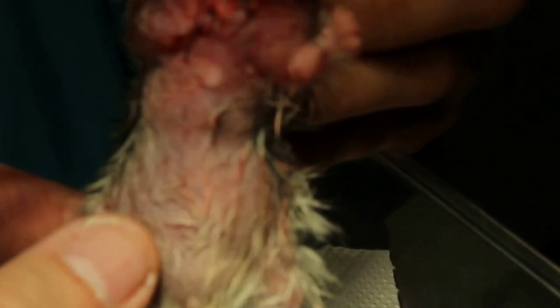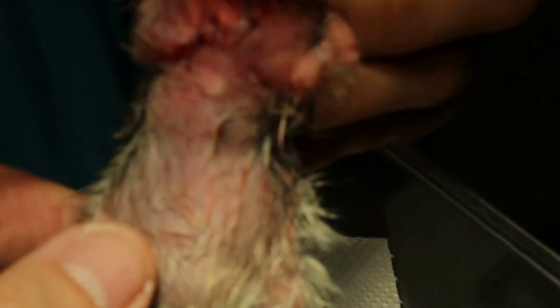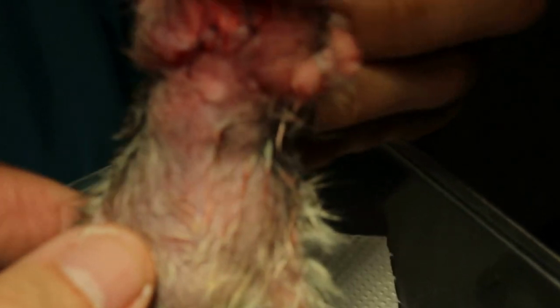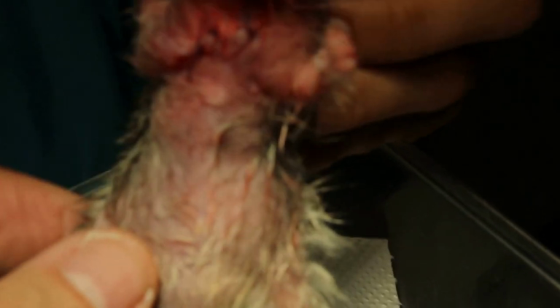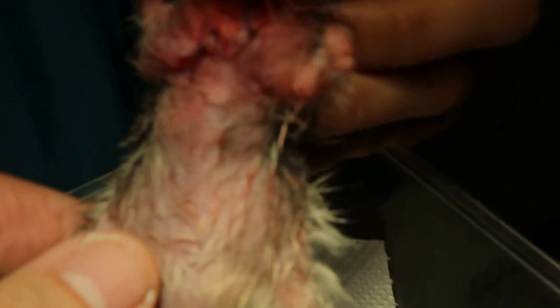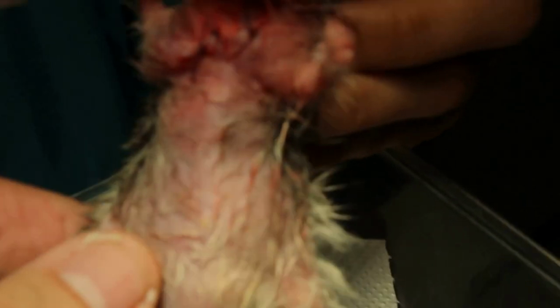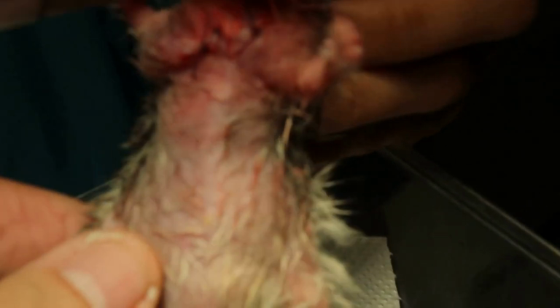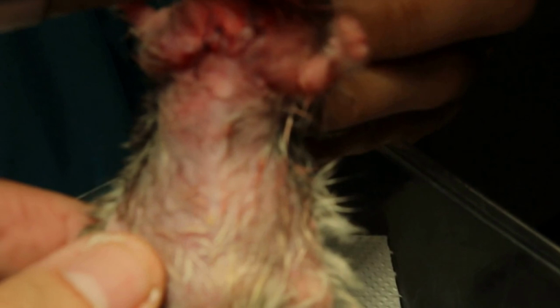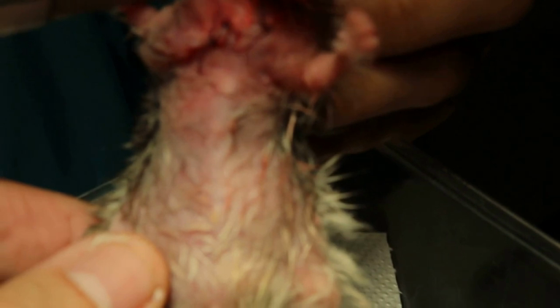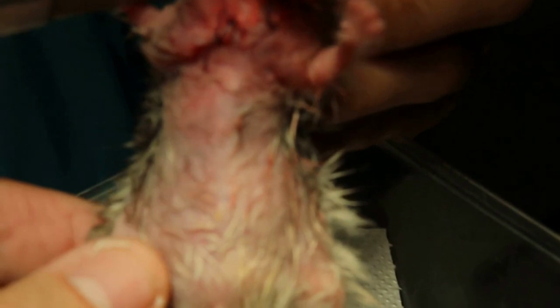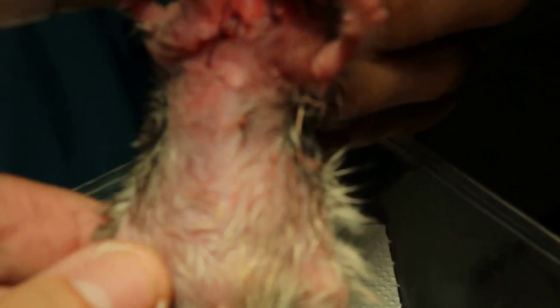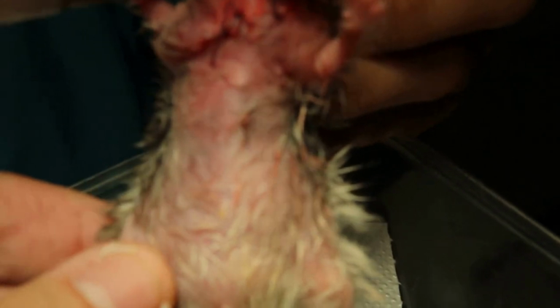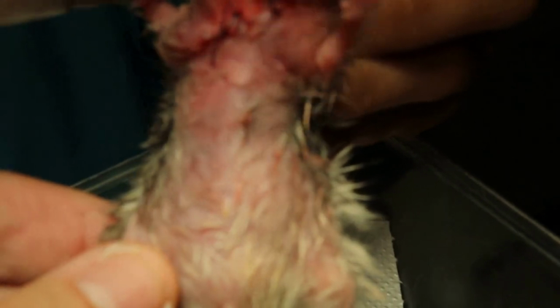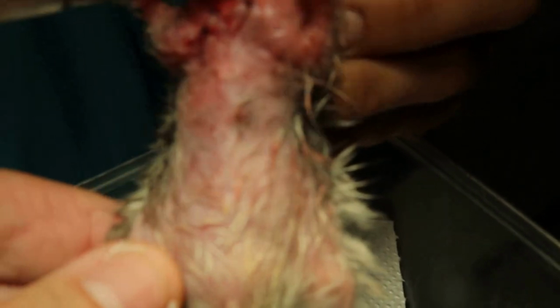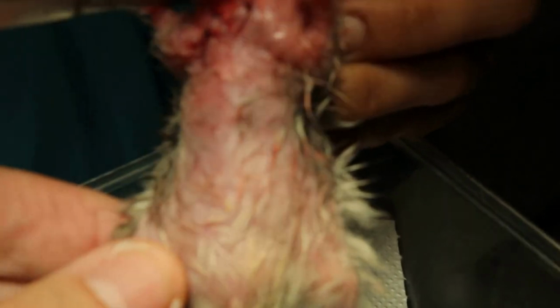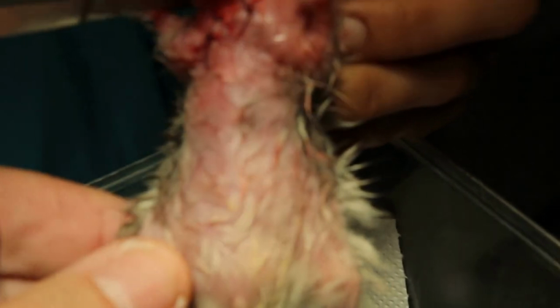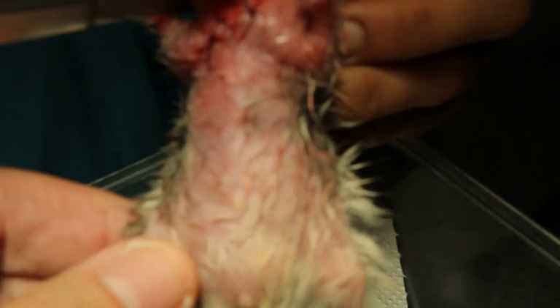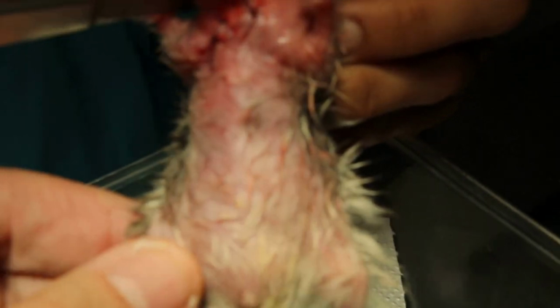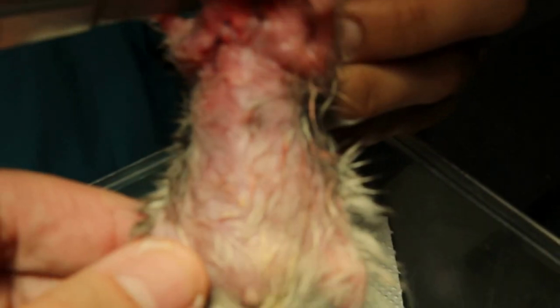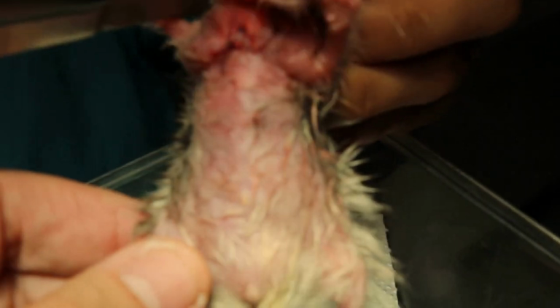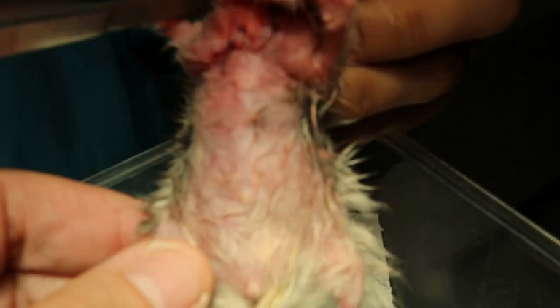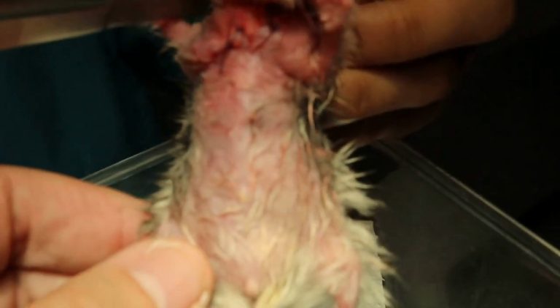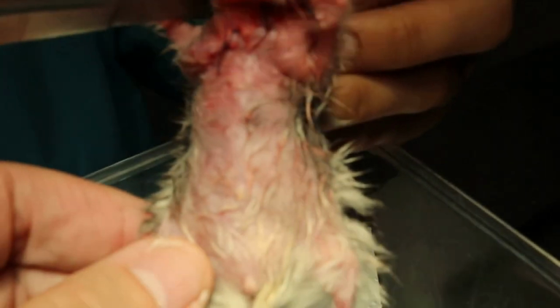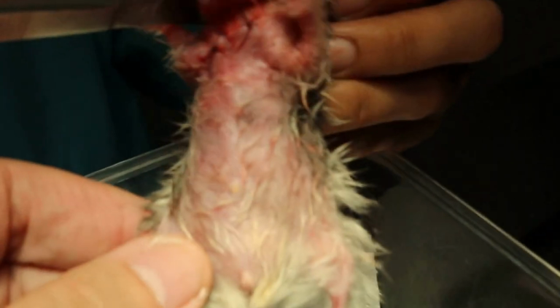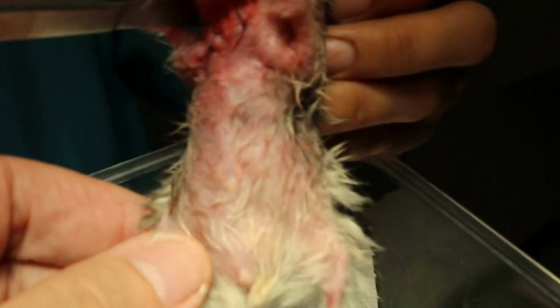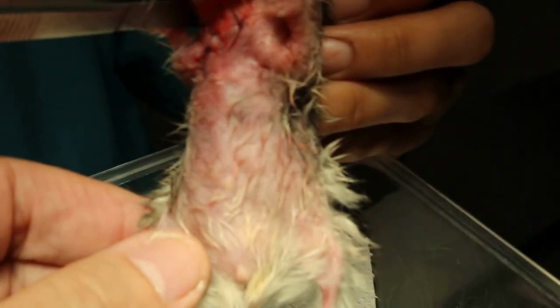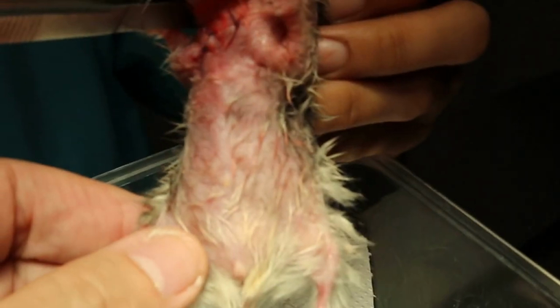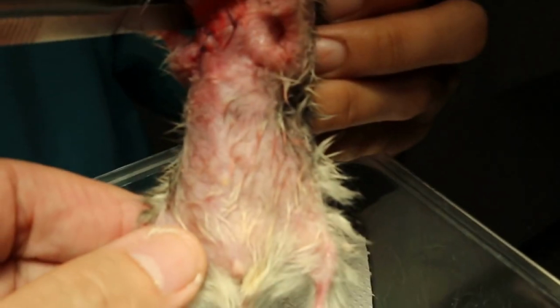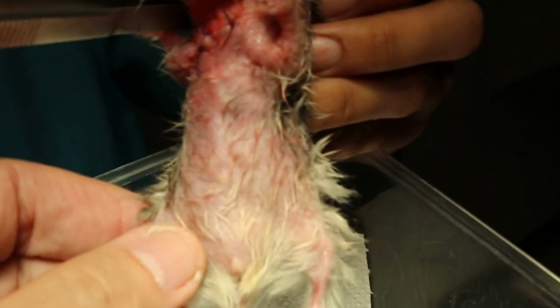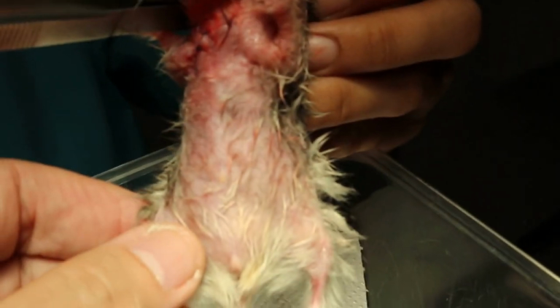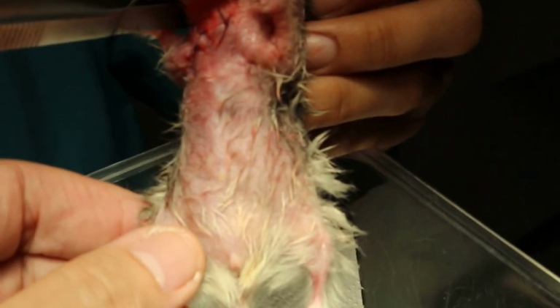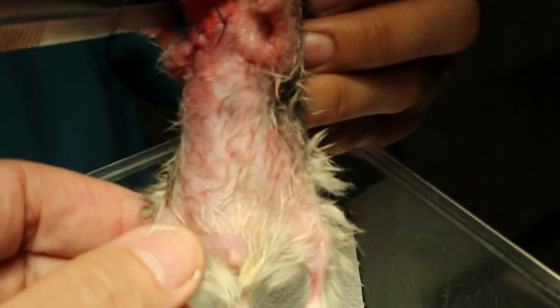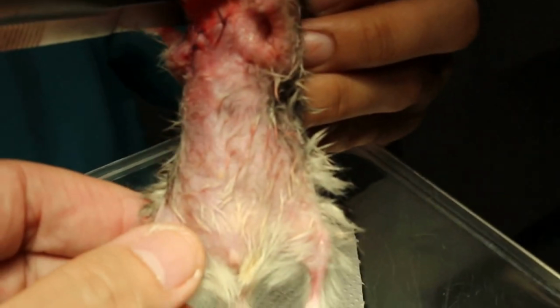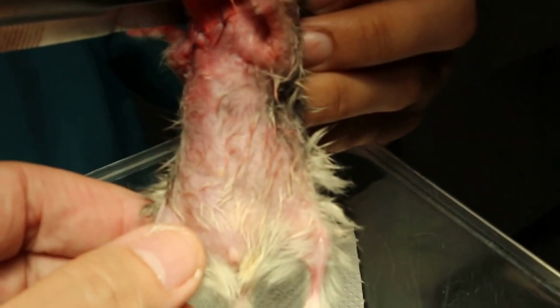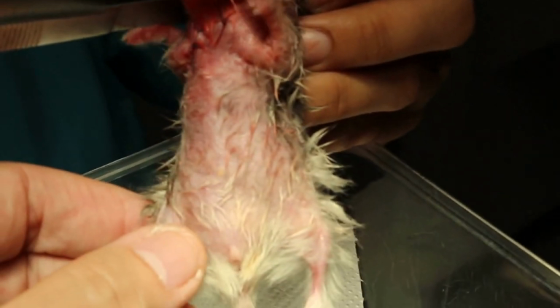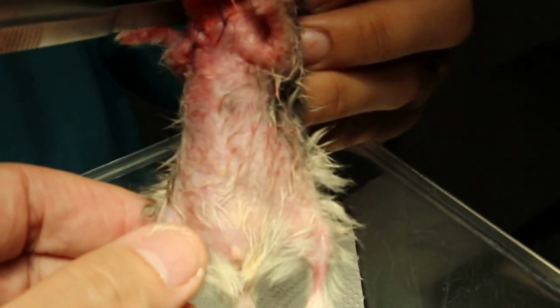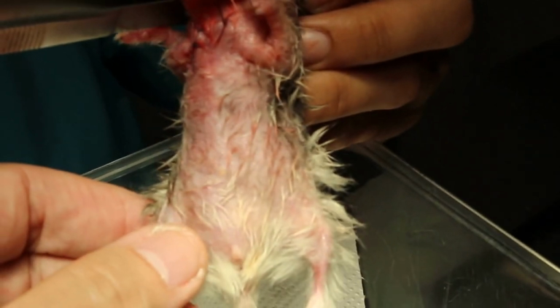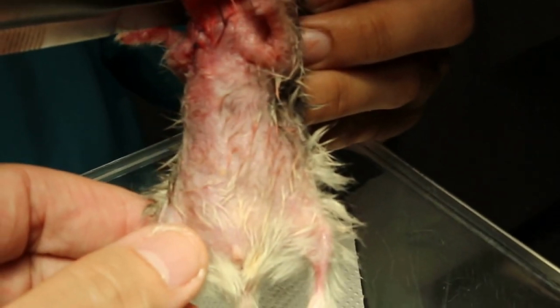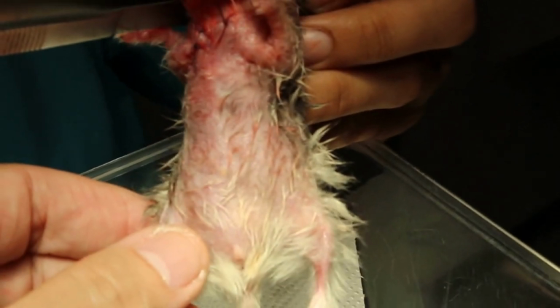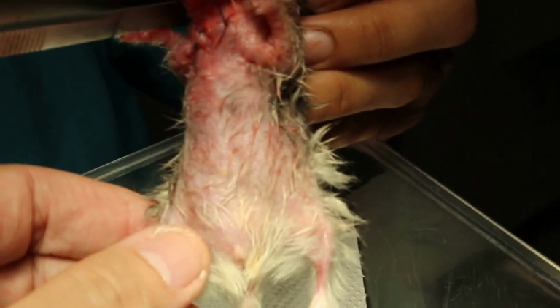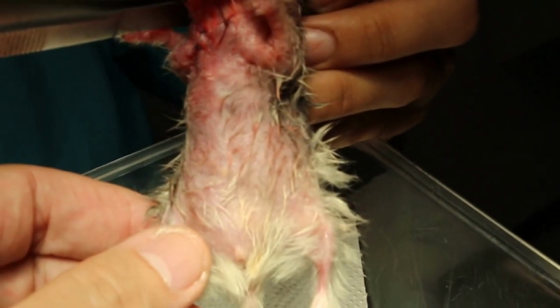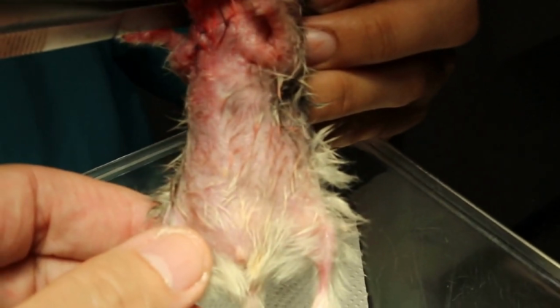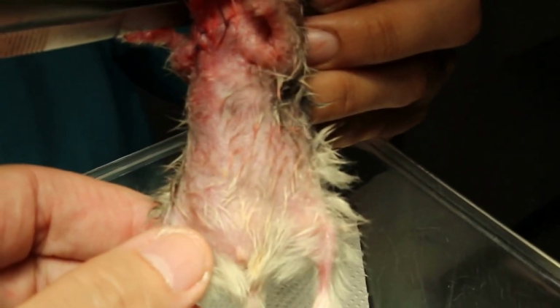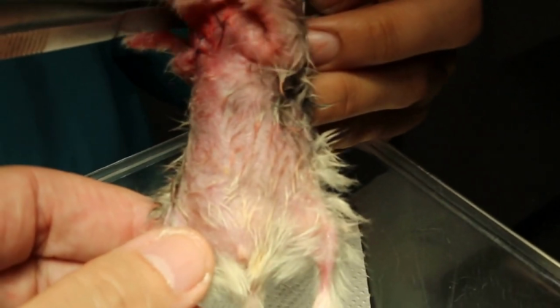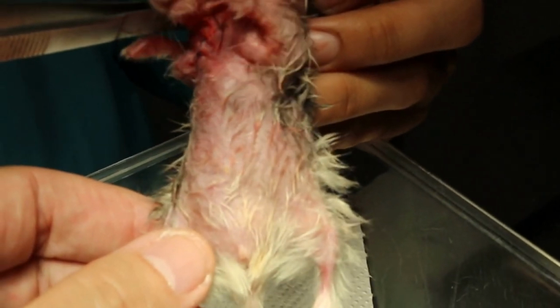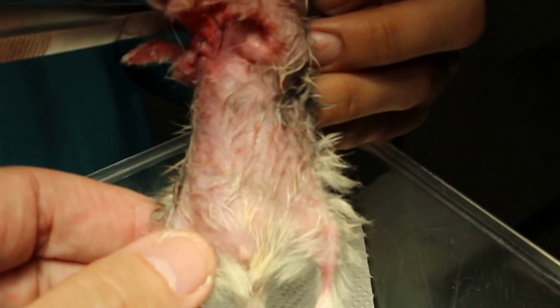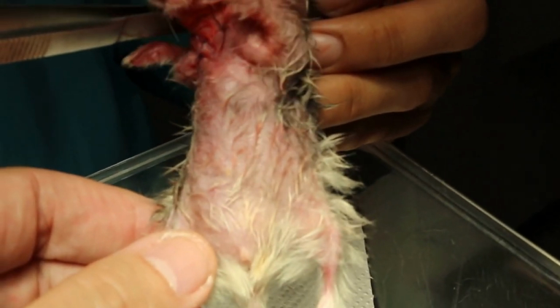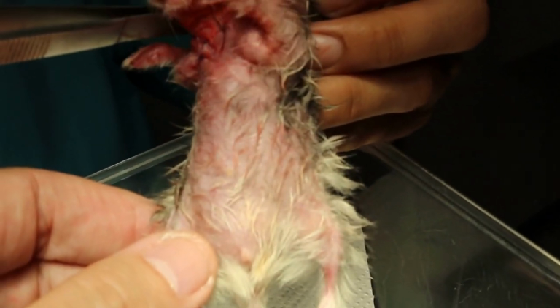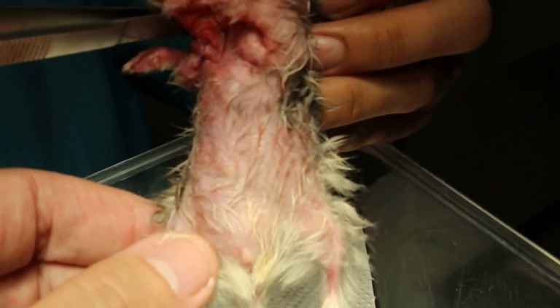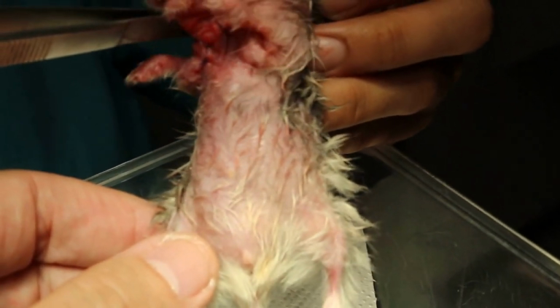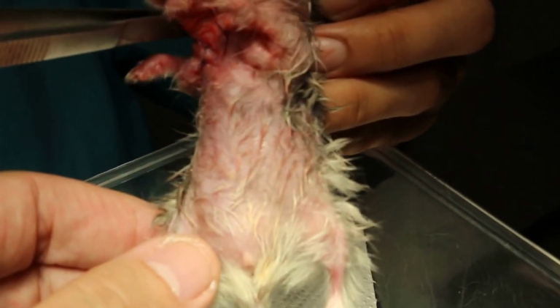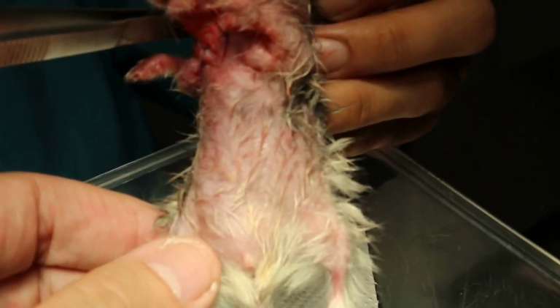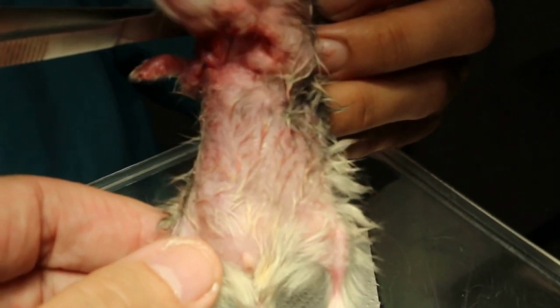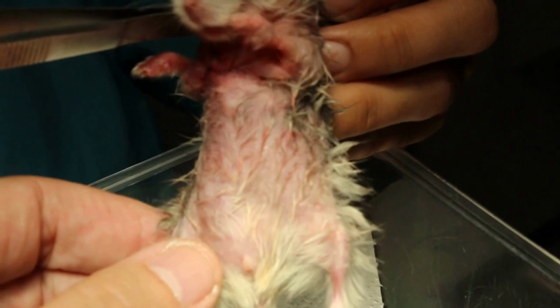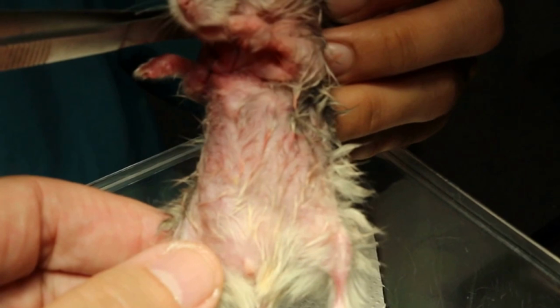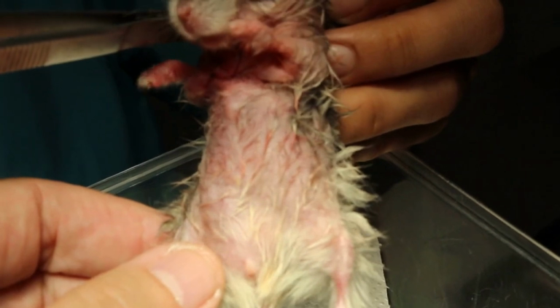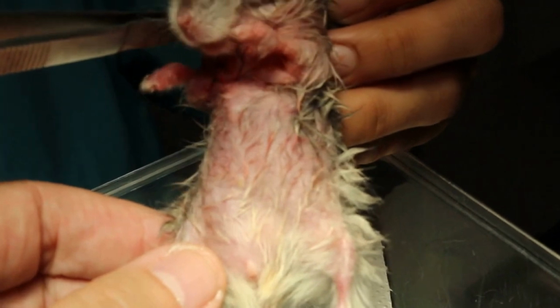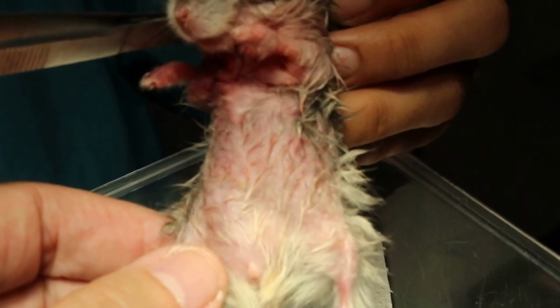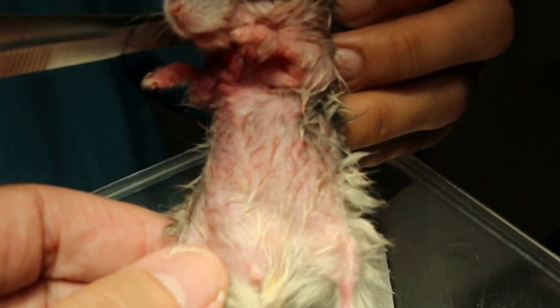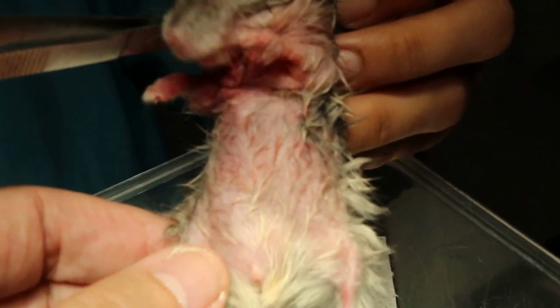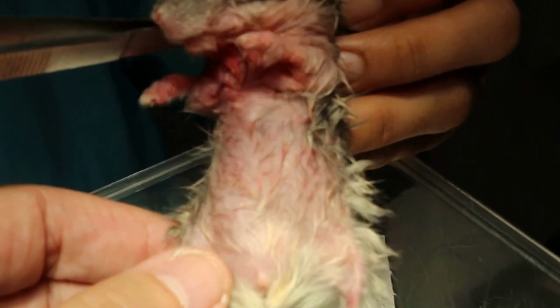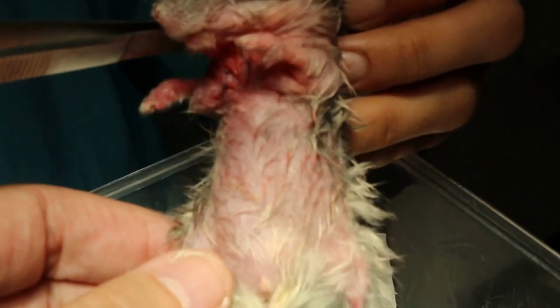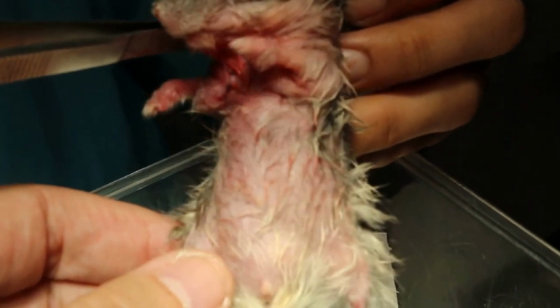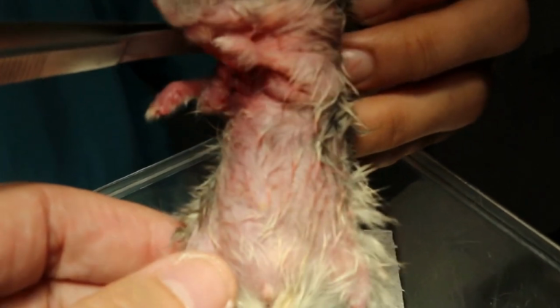So there is no more swelling. The sutures are there — they were dissolved by itself.